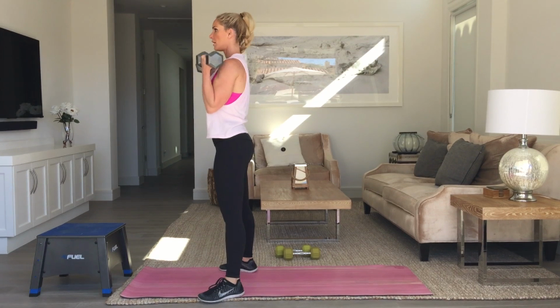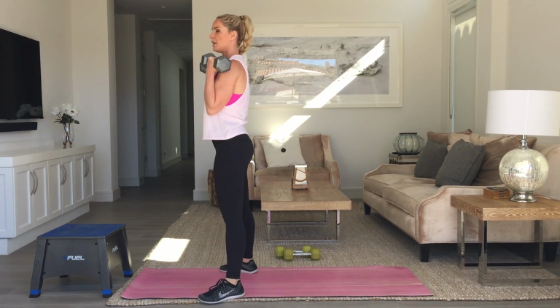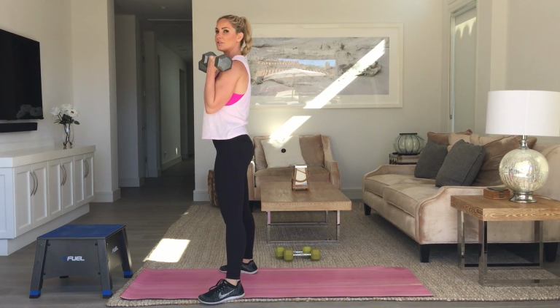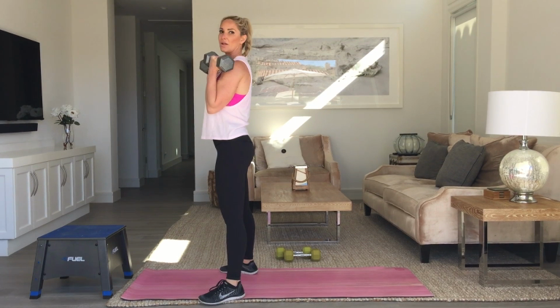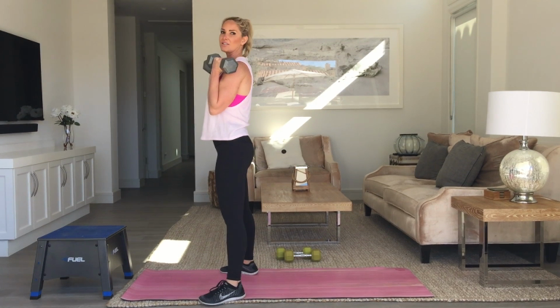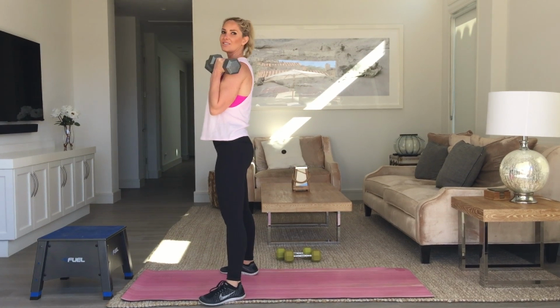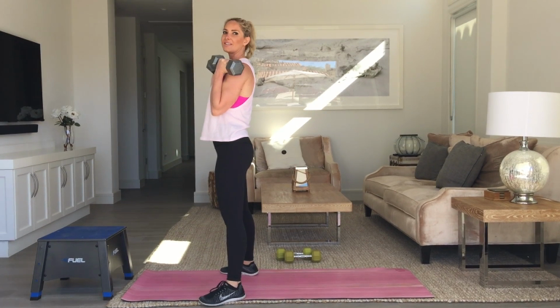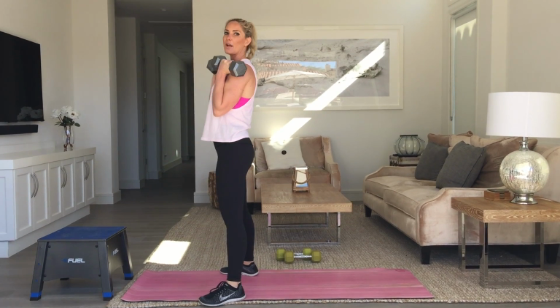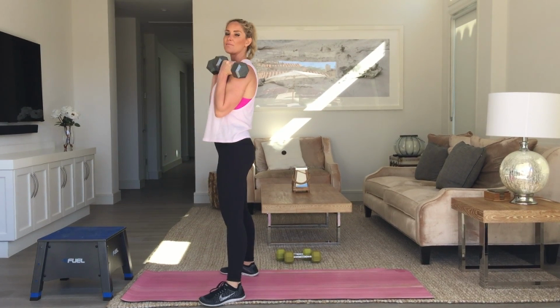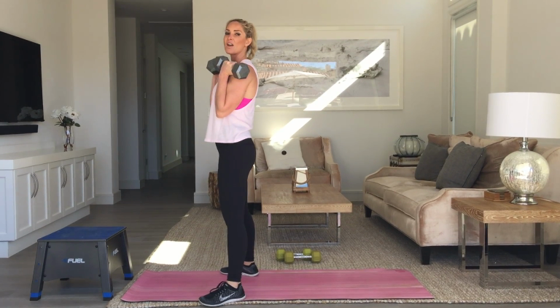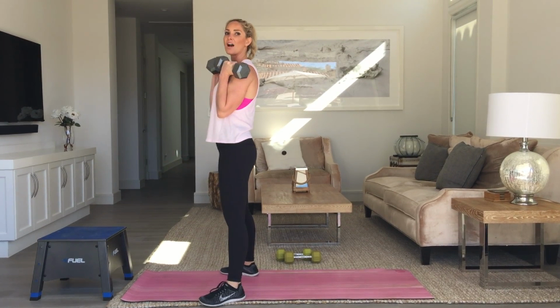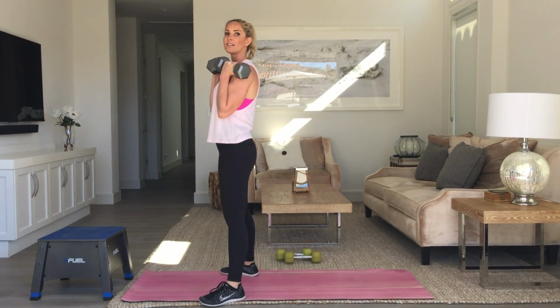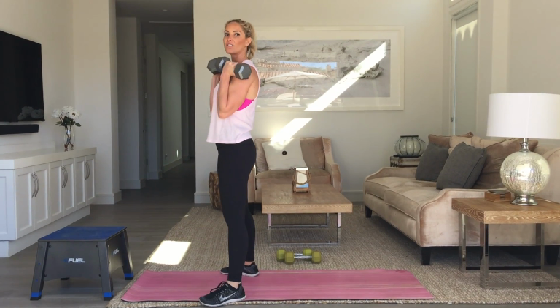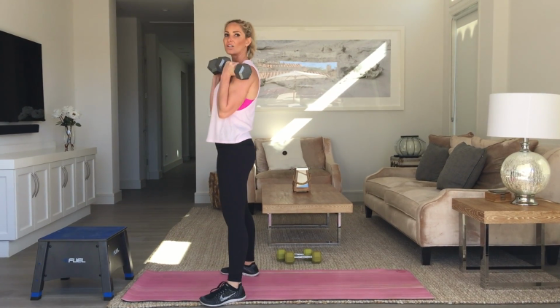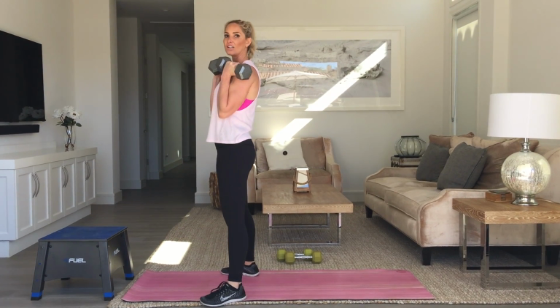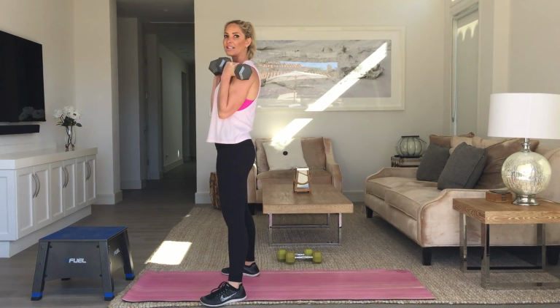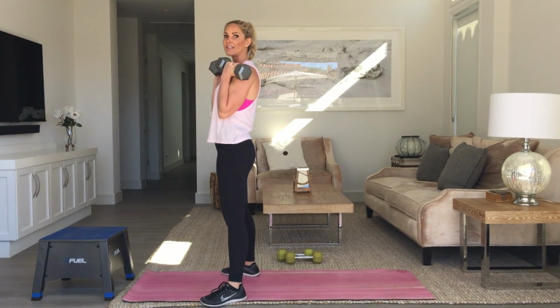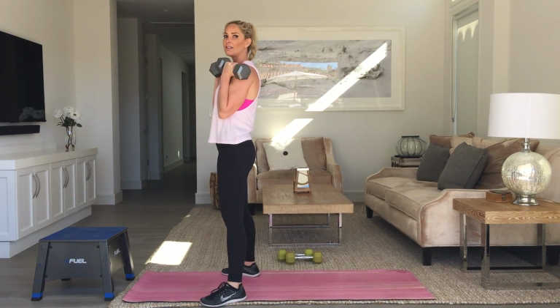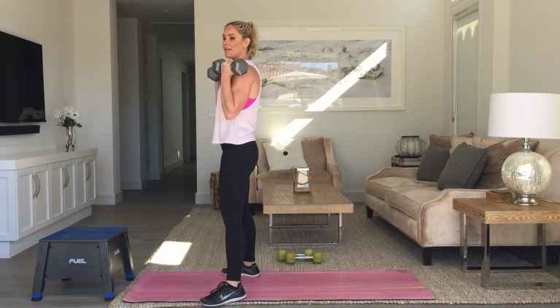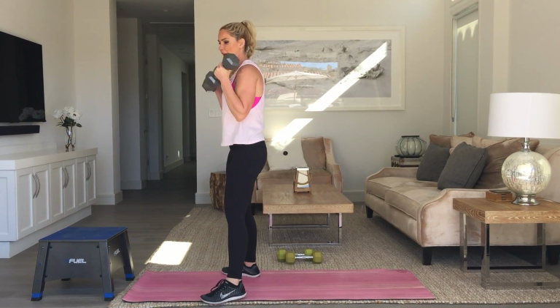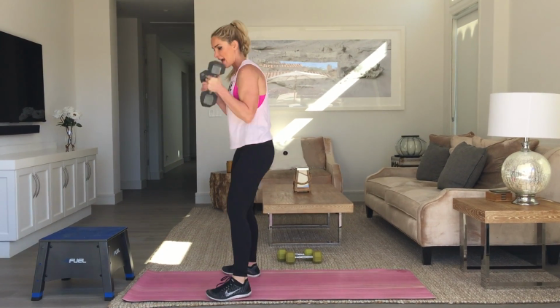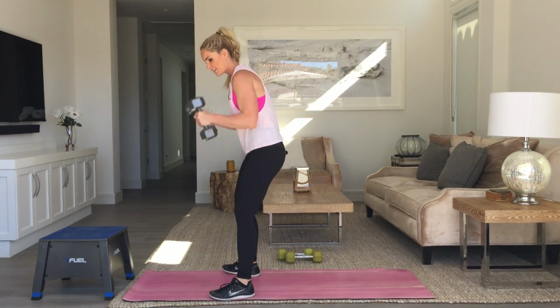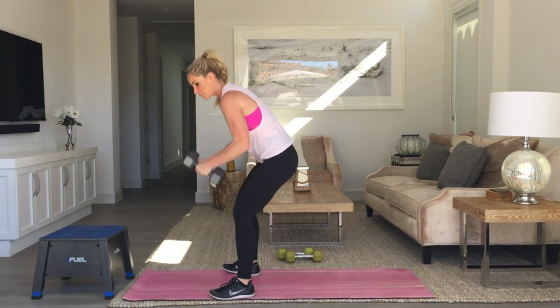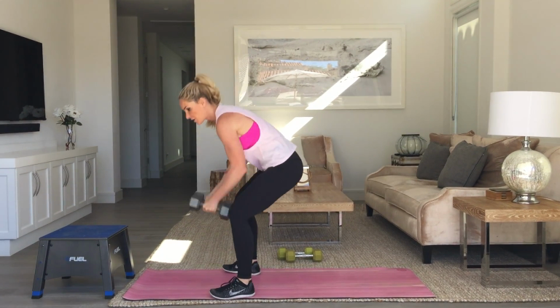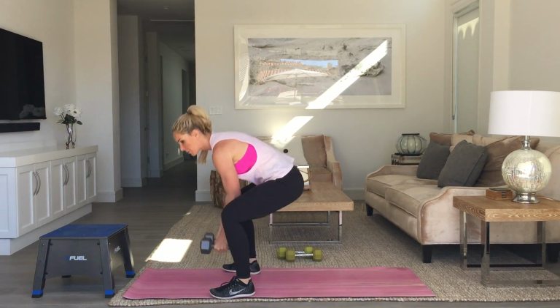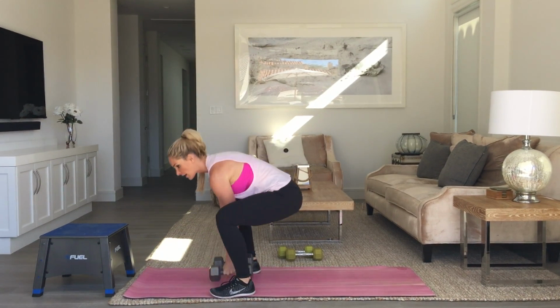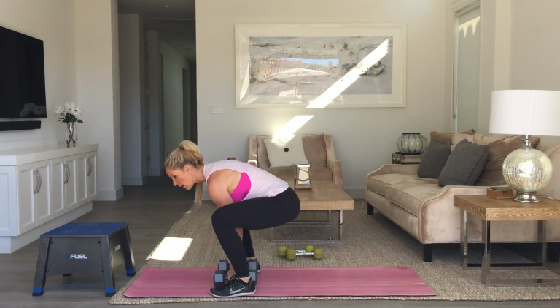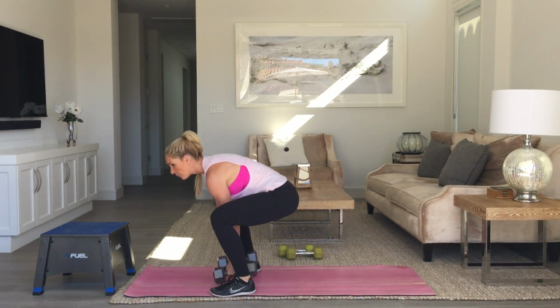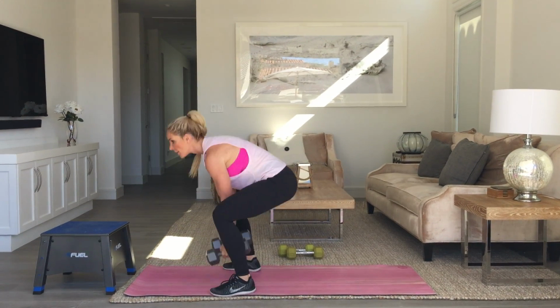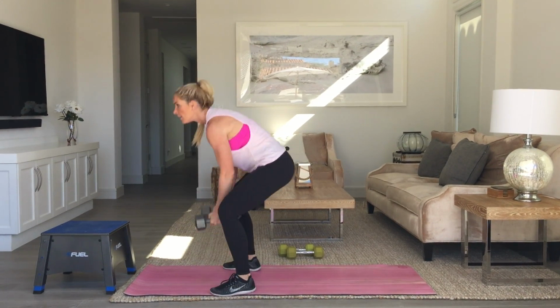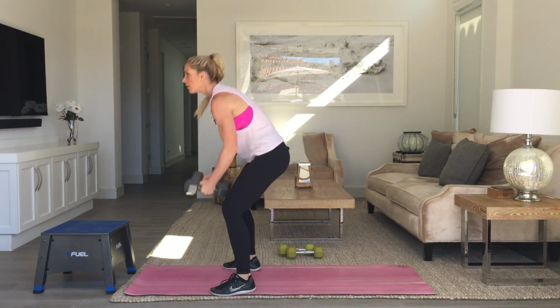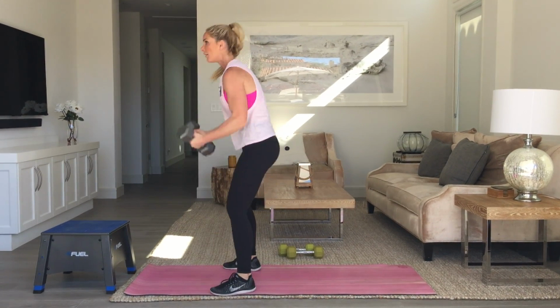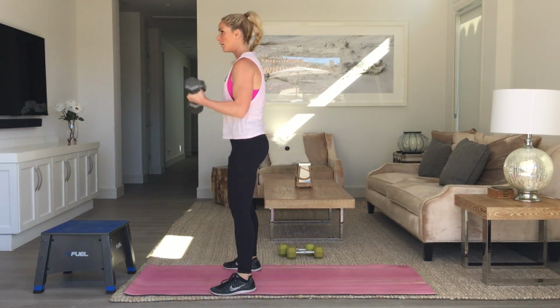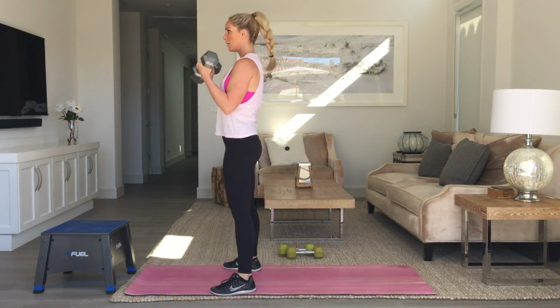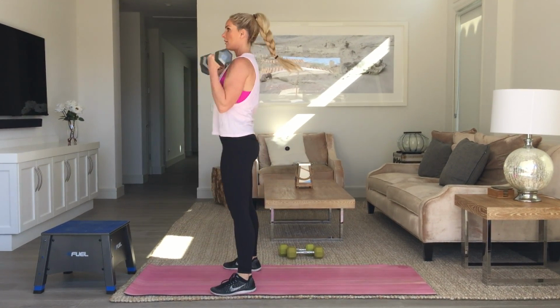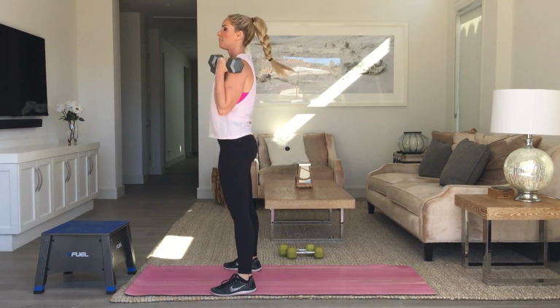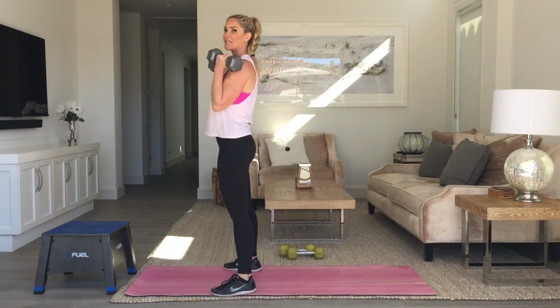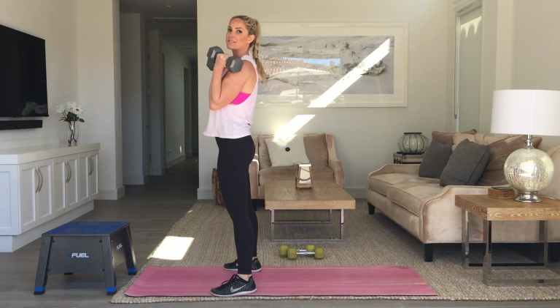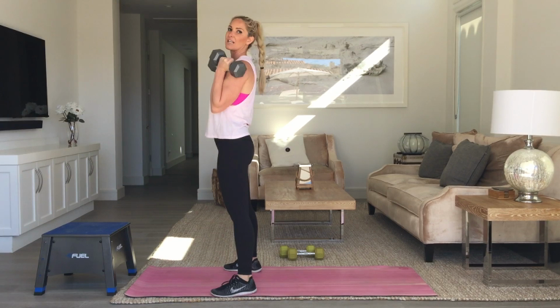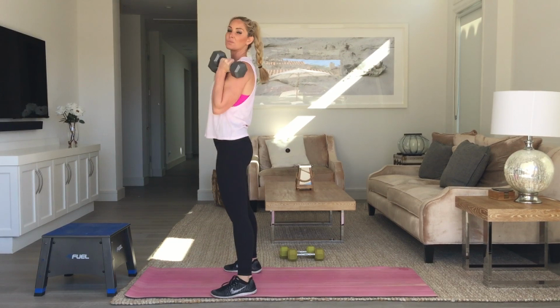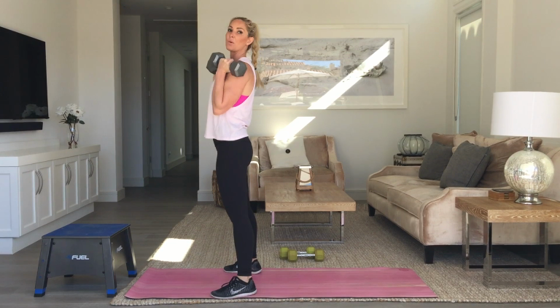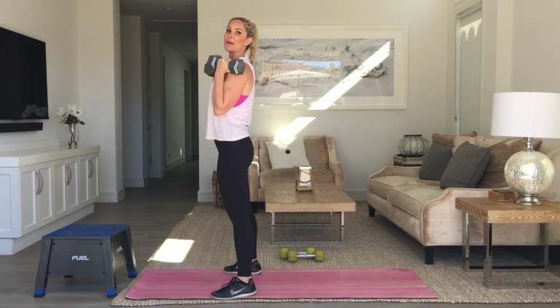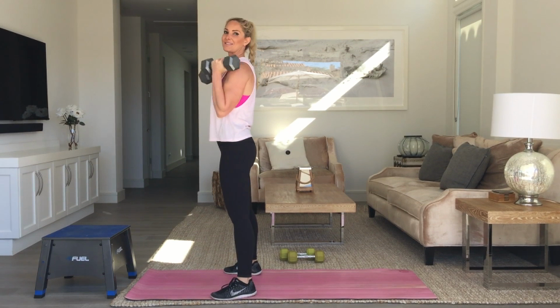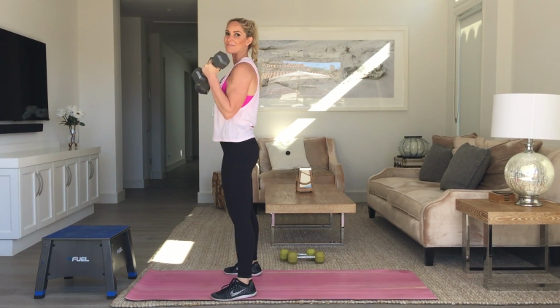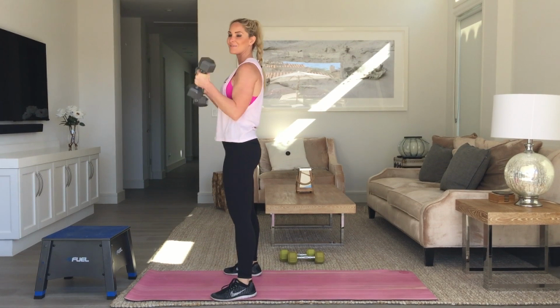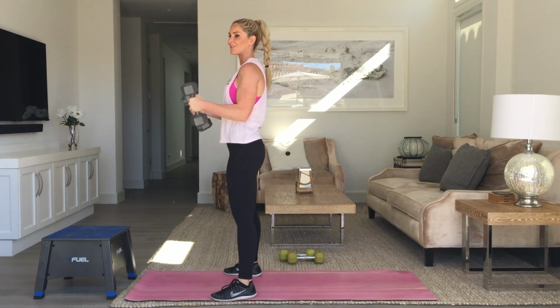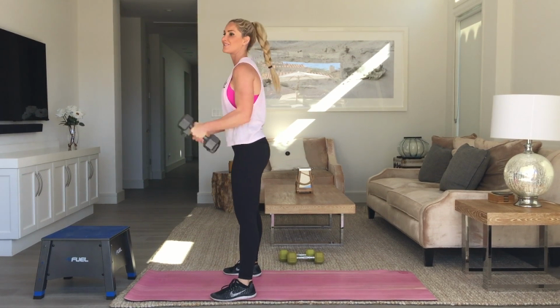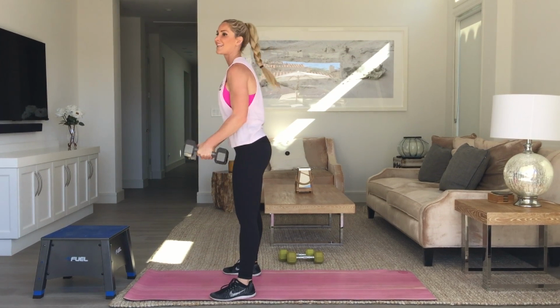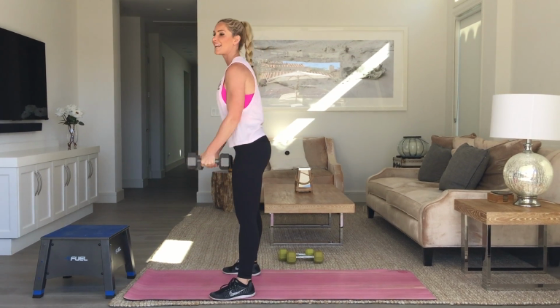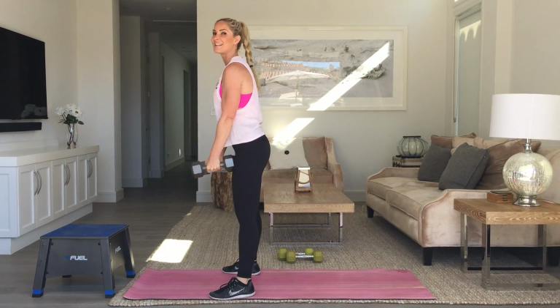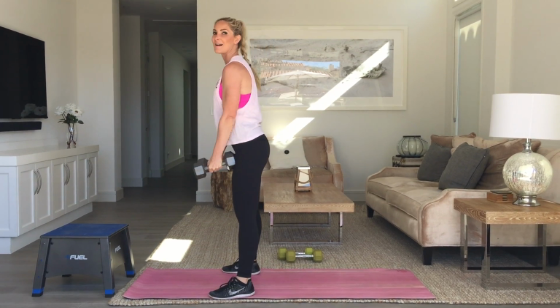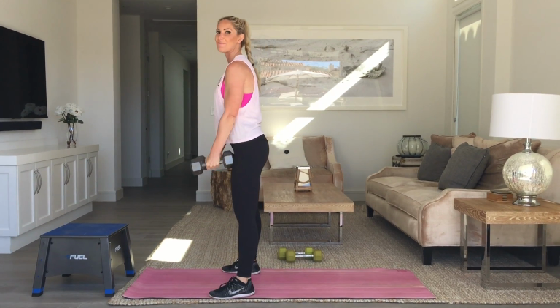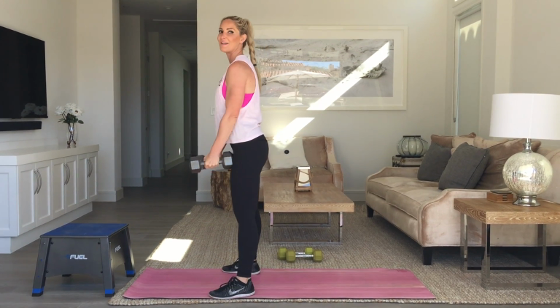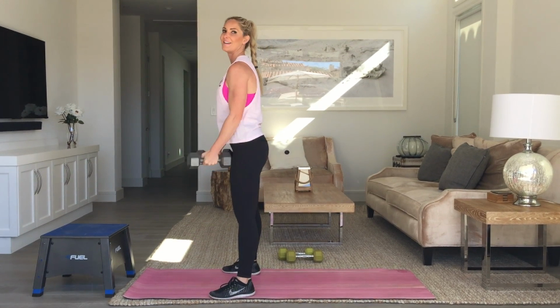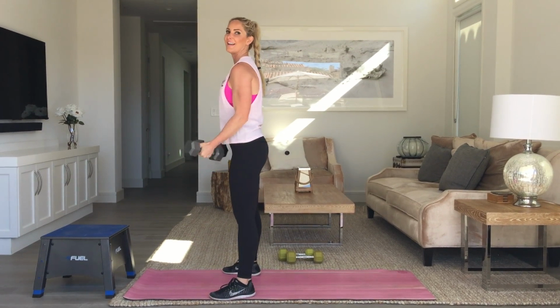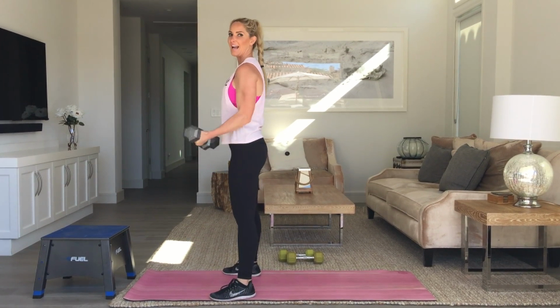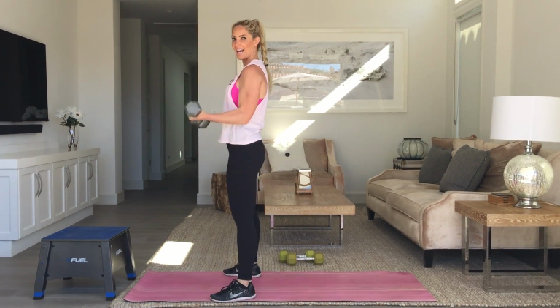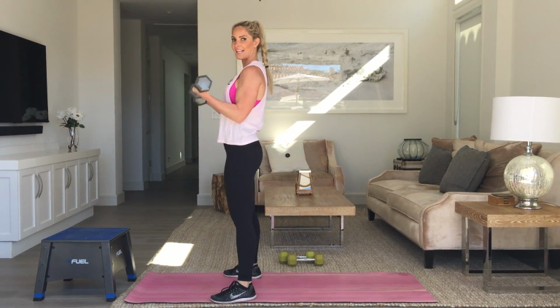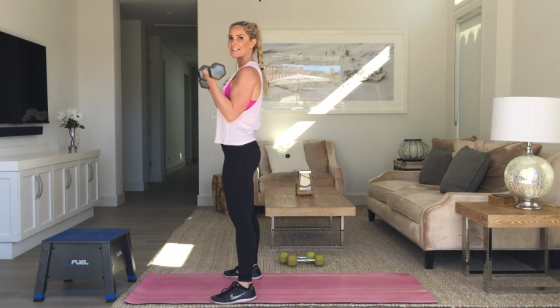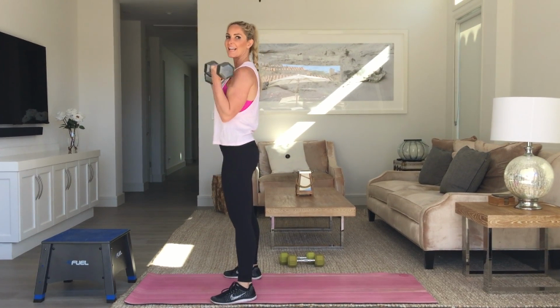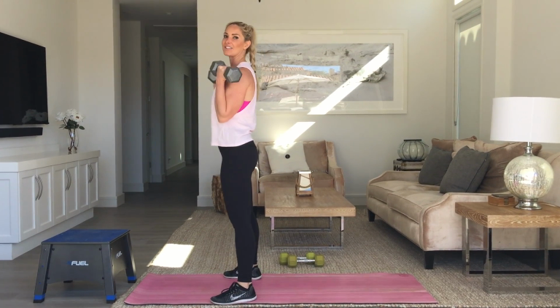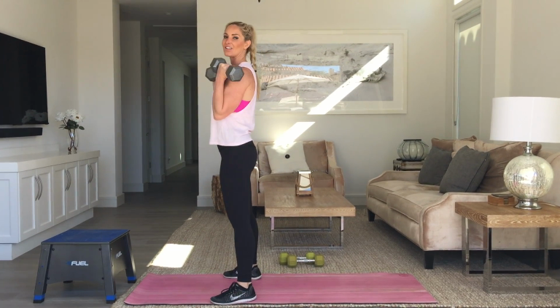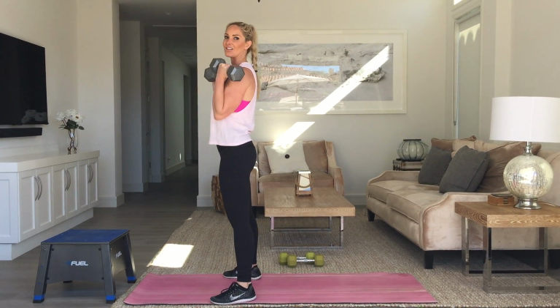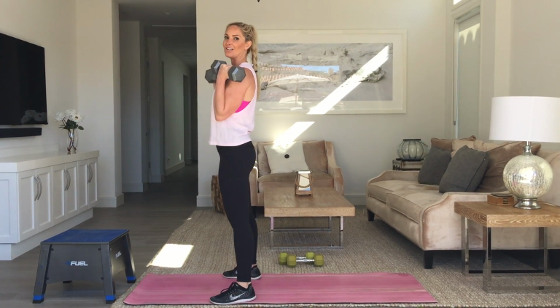As you can see, I'm not curling as I'm coming up because that's using momentum. Stand up first, and then curl.